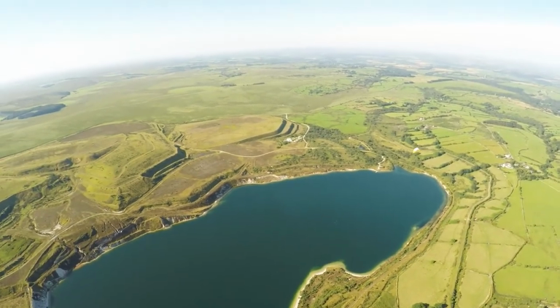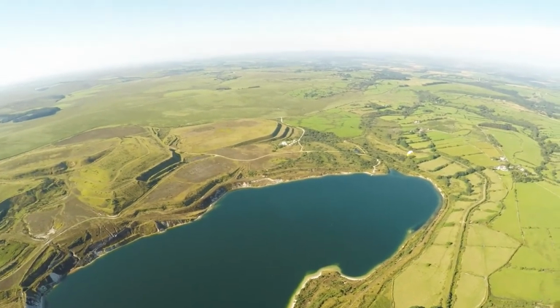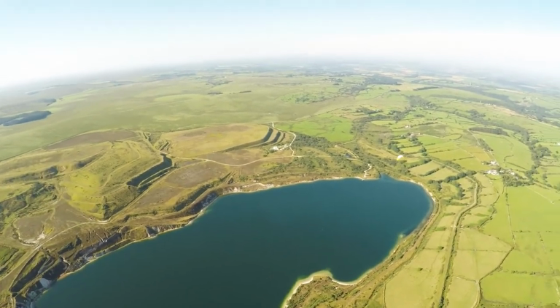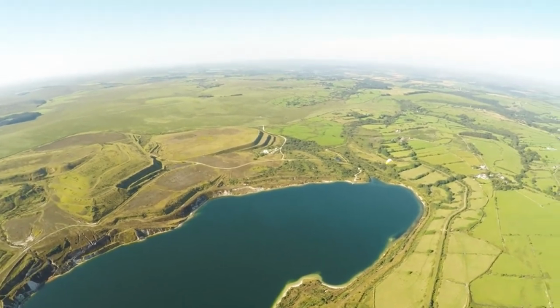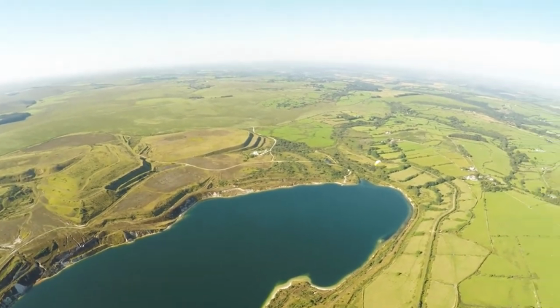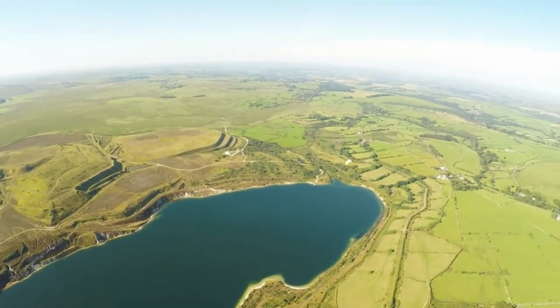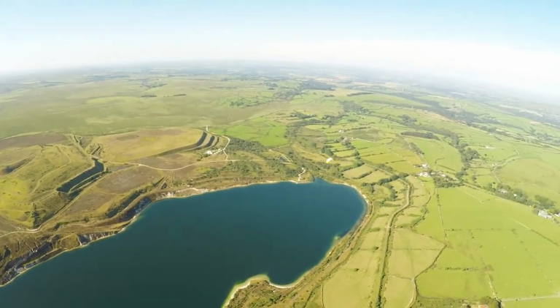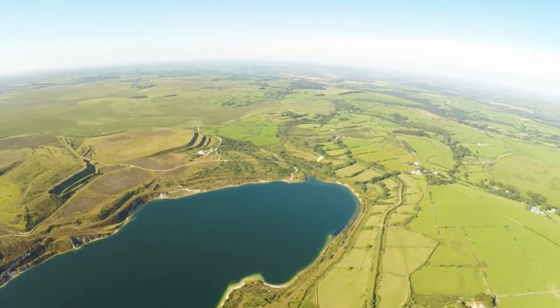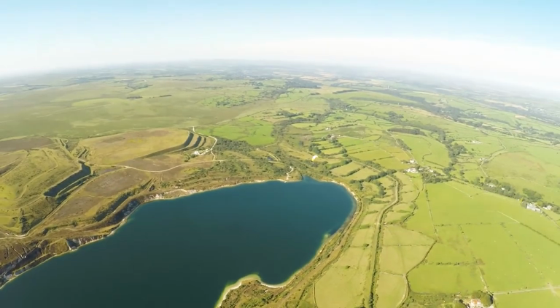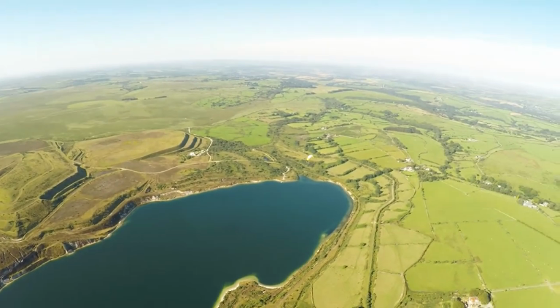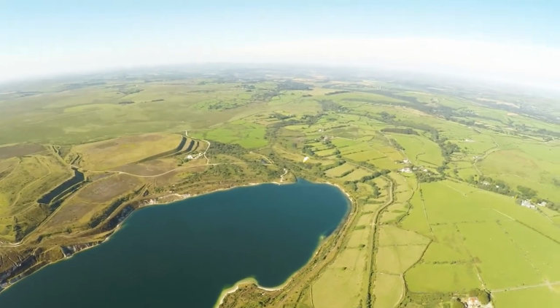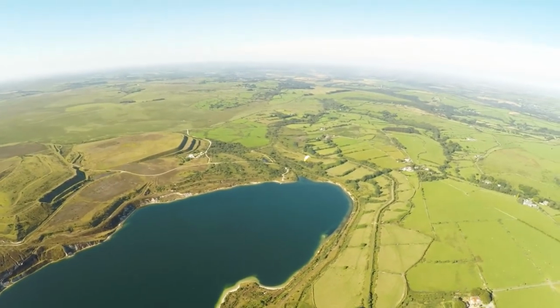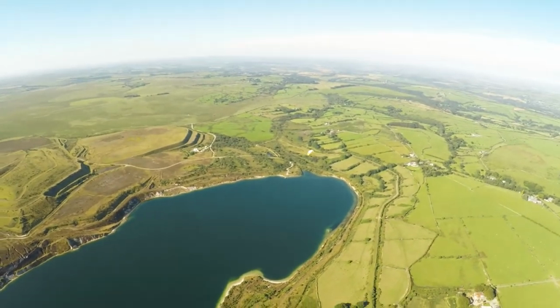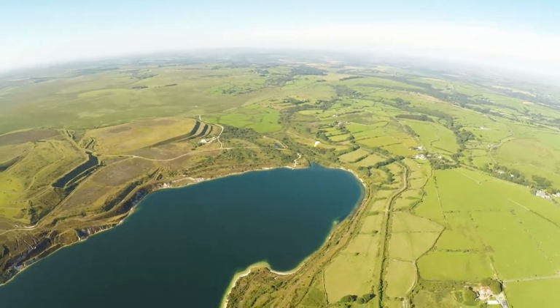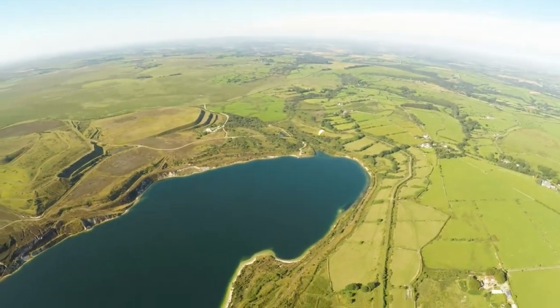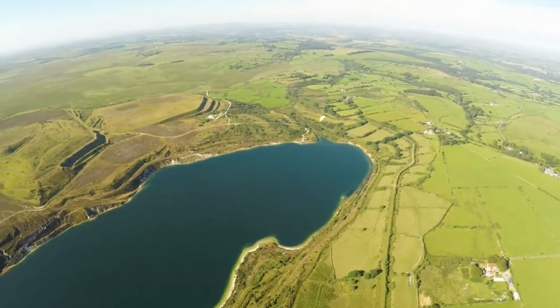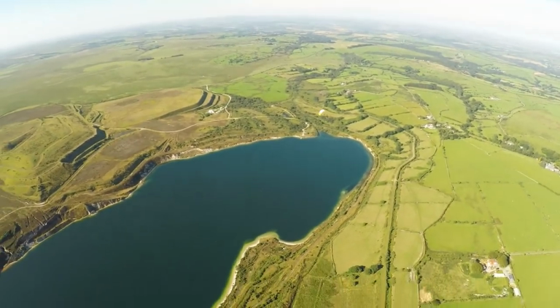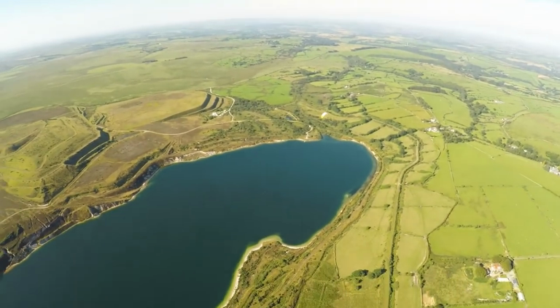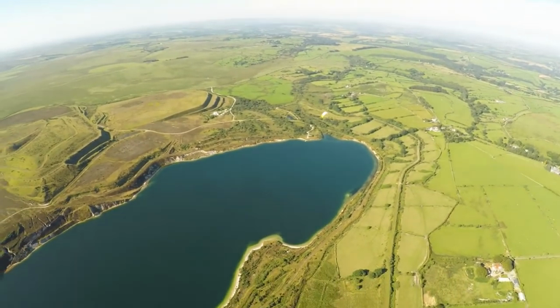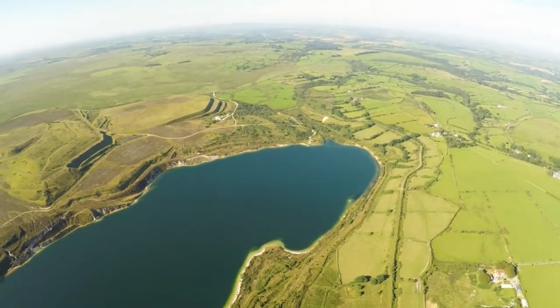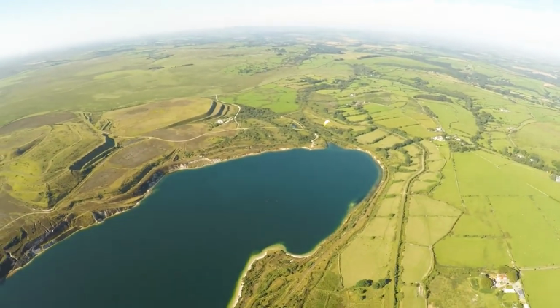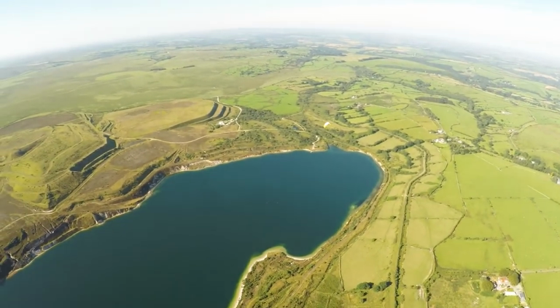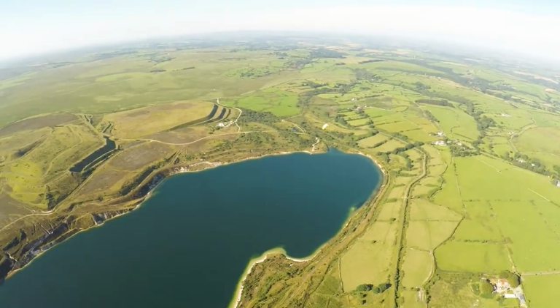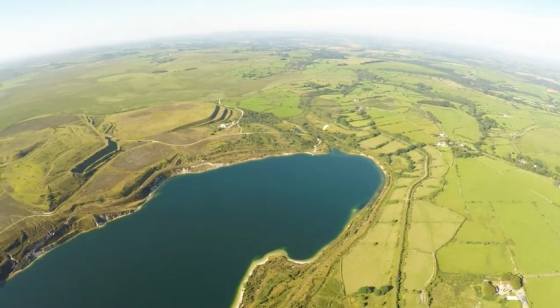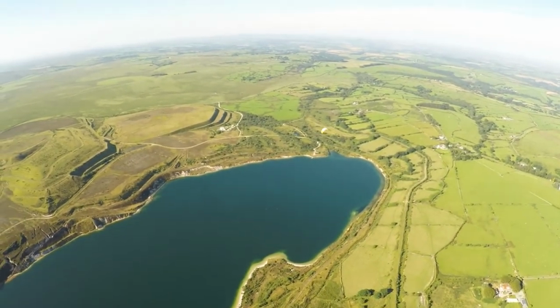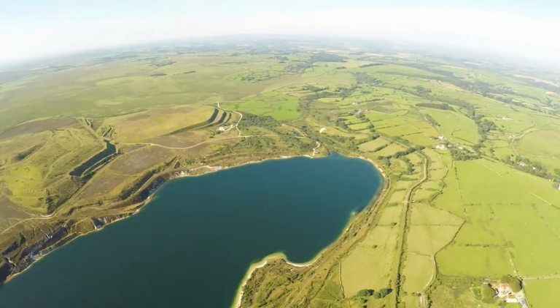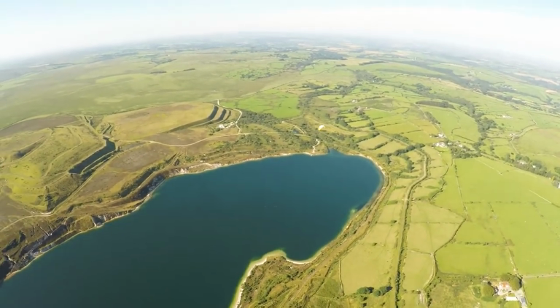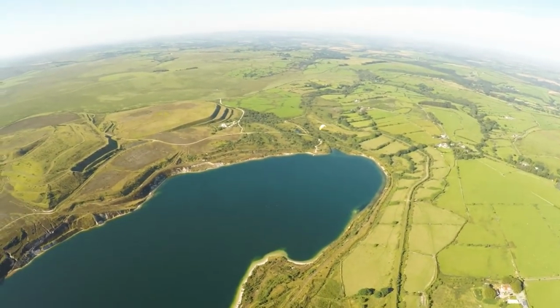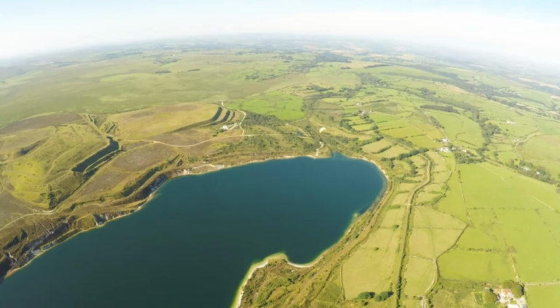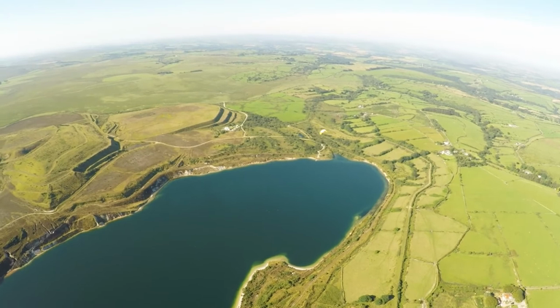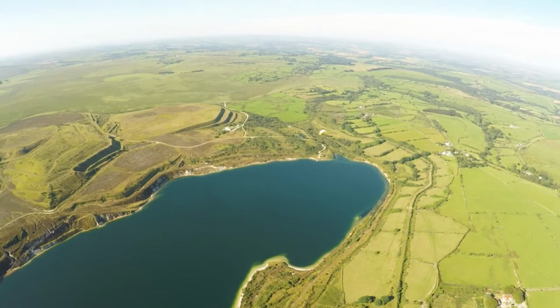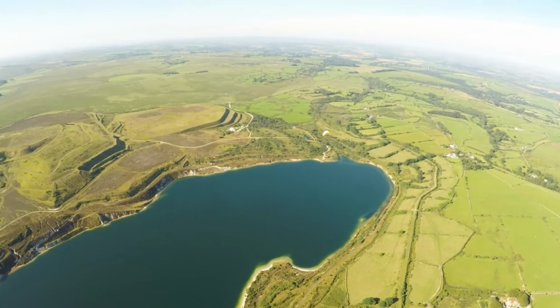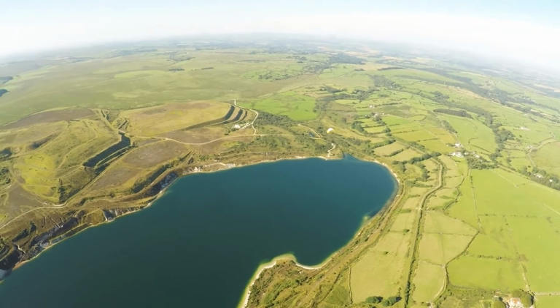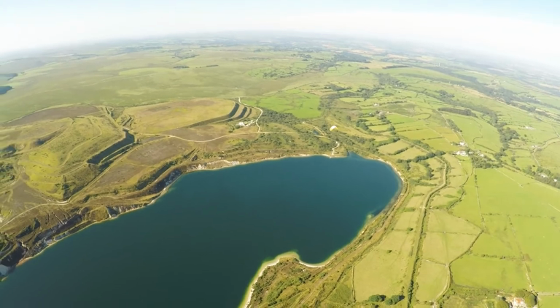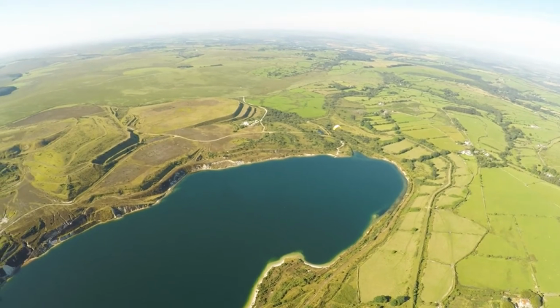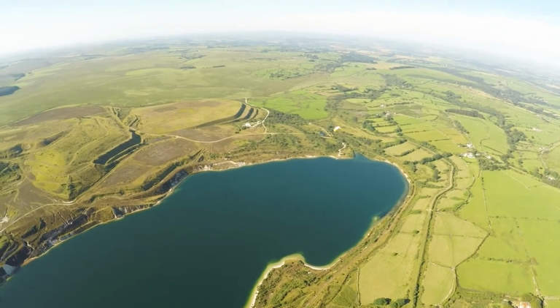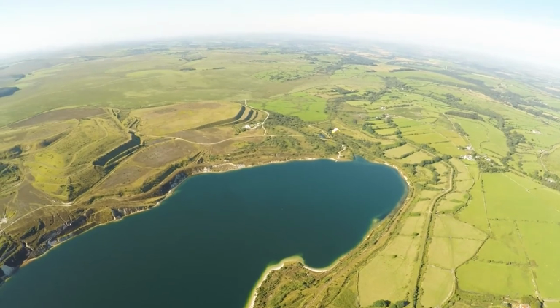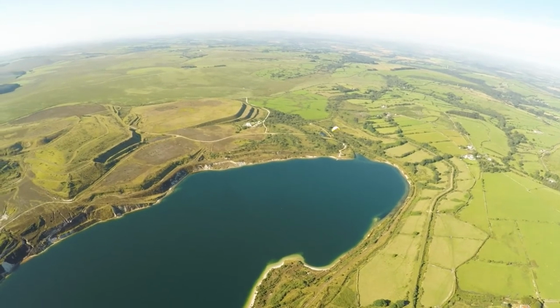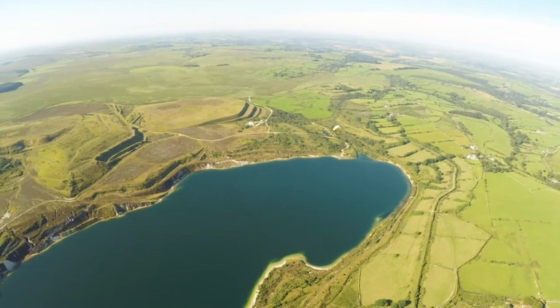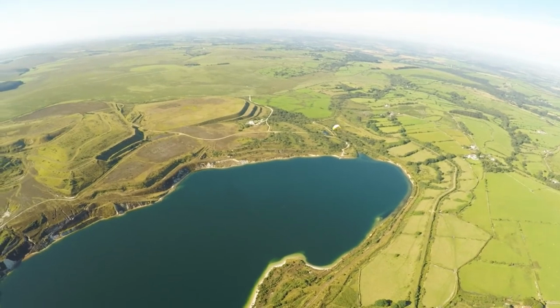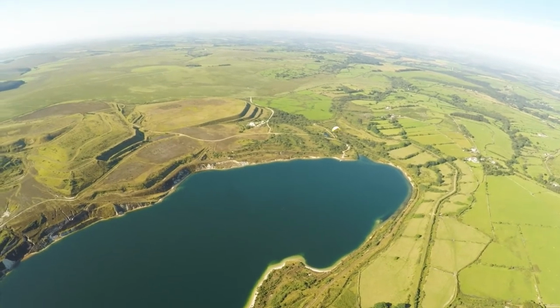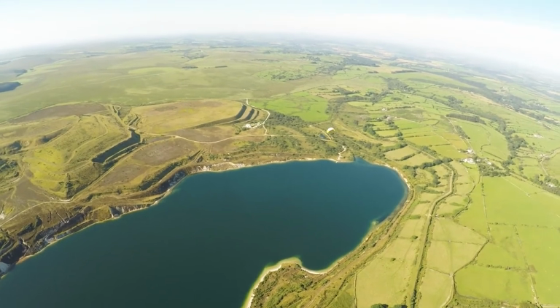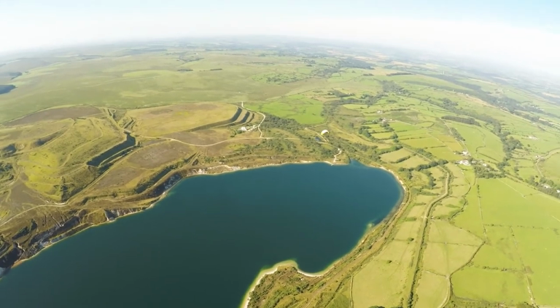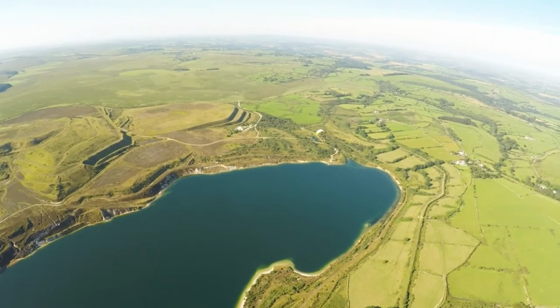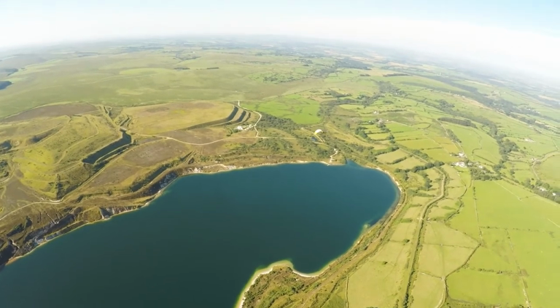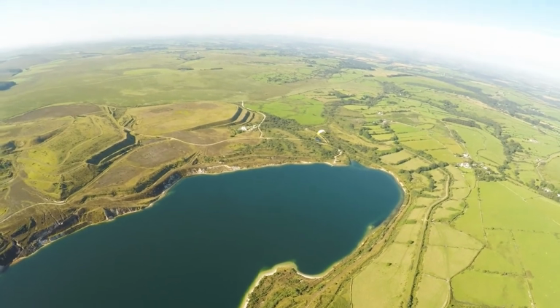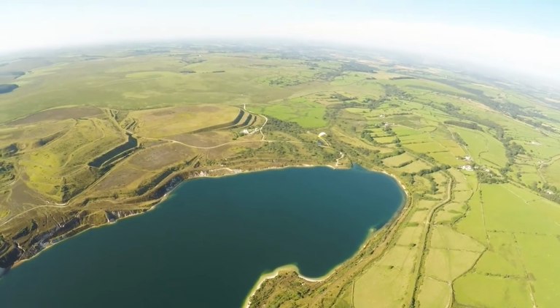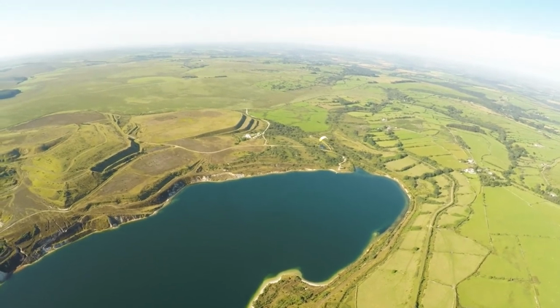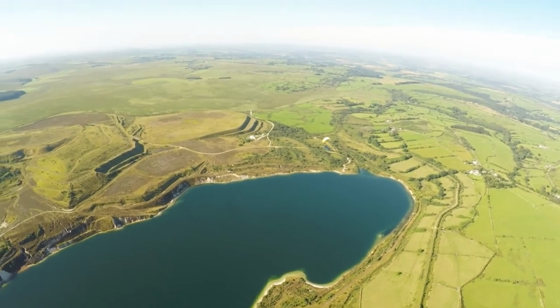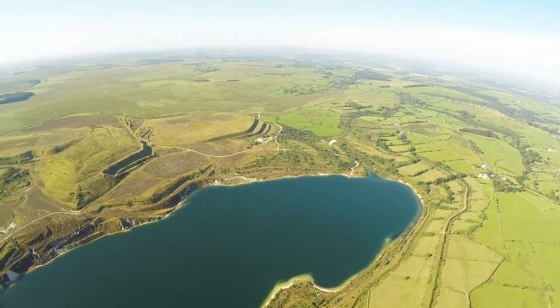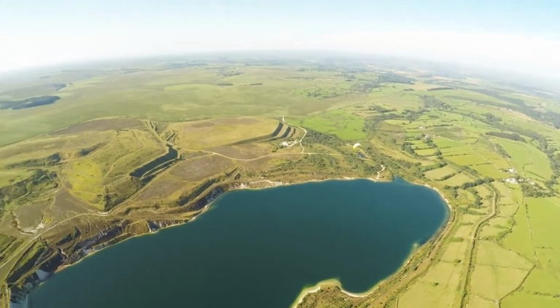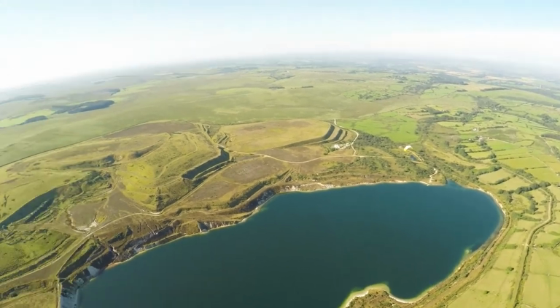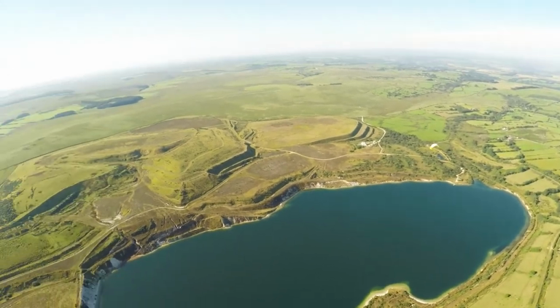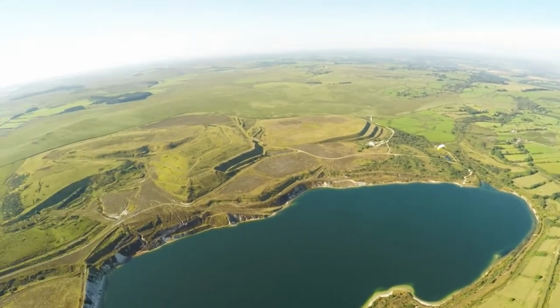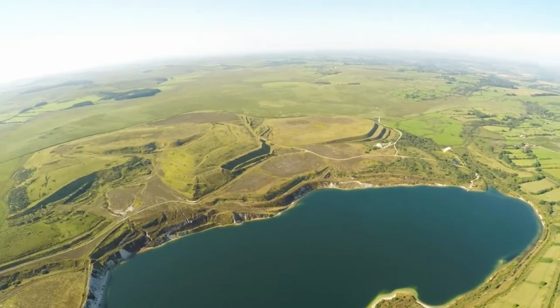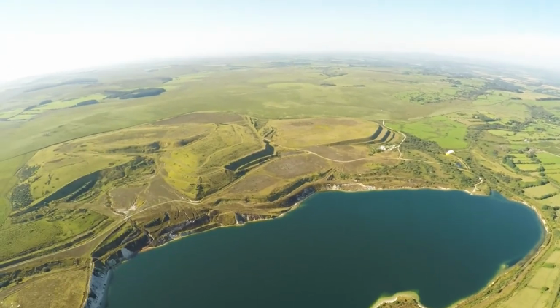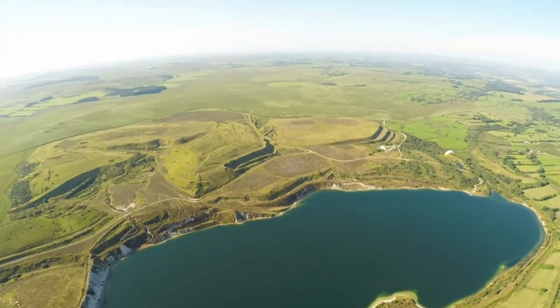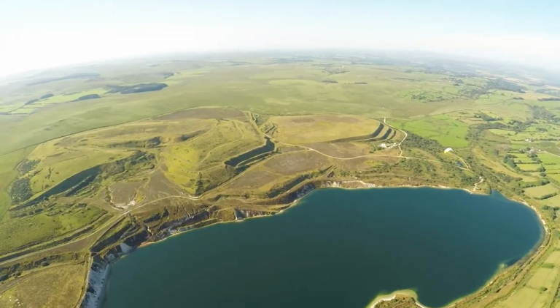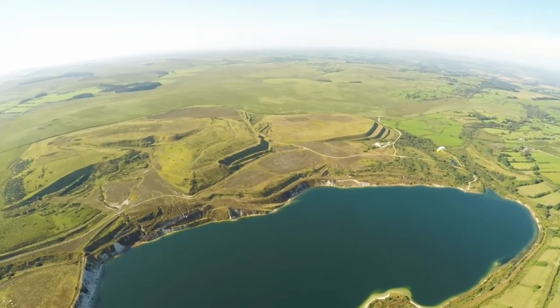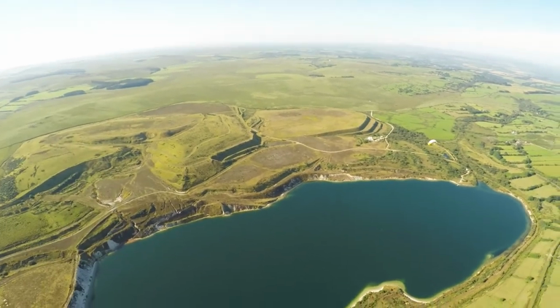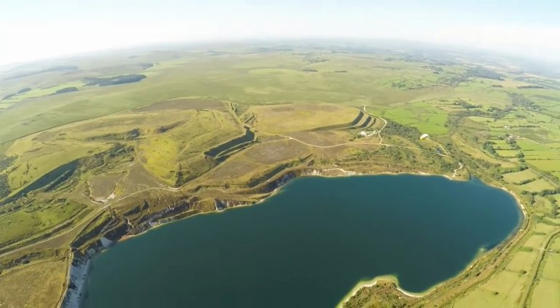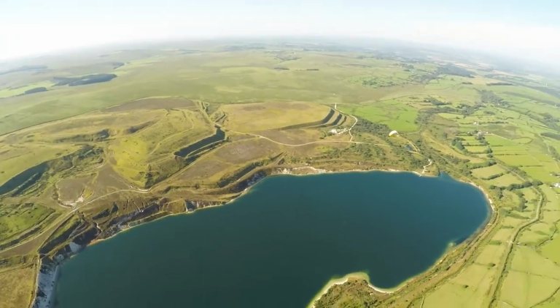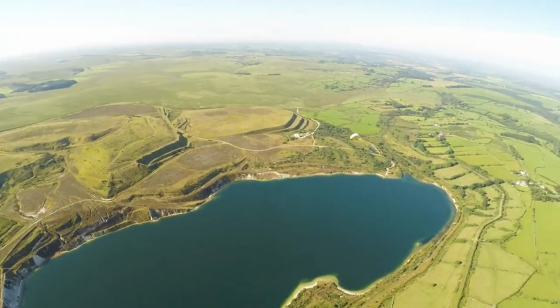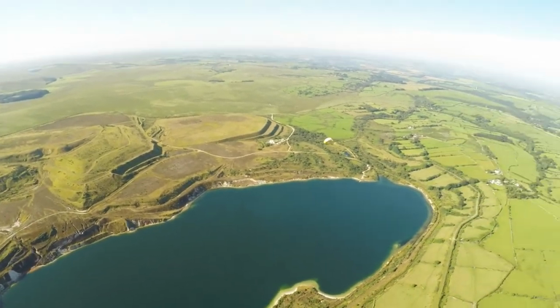Lovely. Nice shot of John there, going over the quarry, enjoying himself.